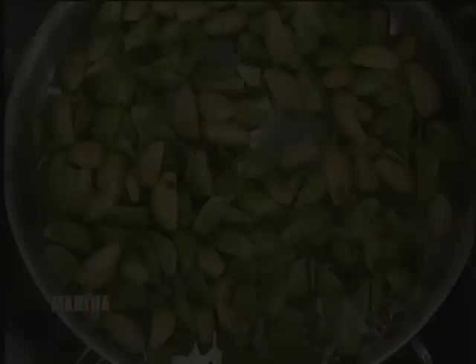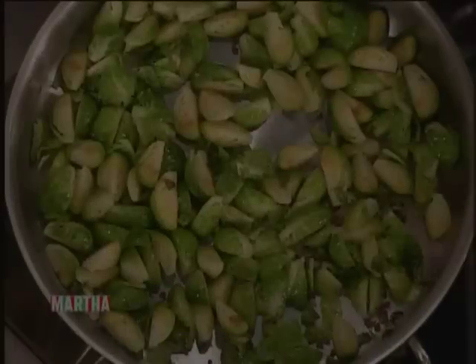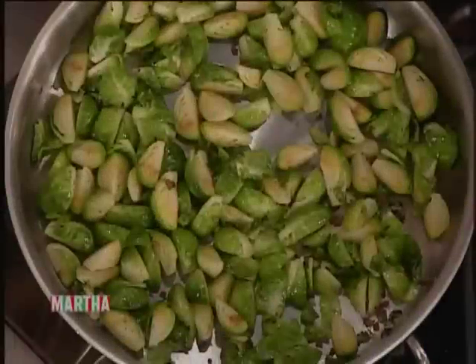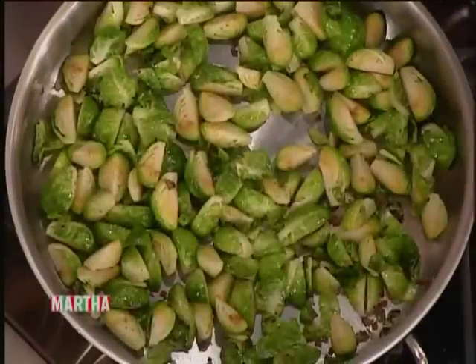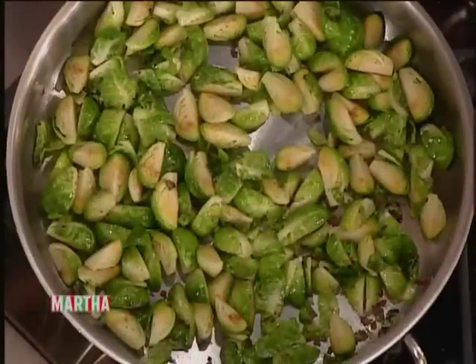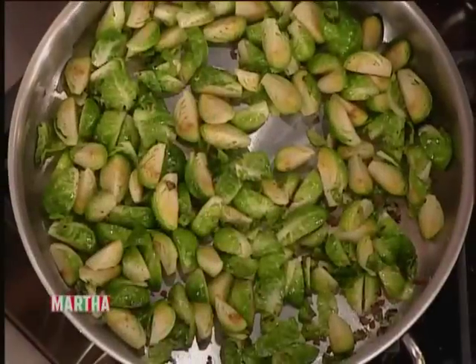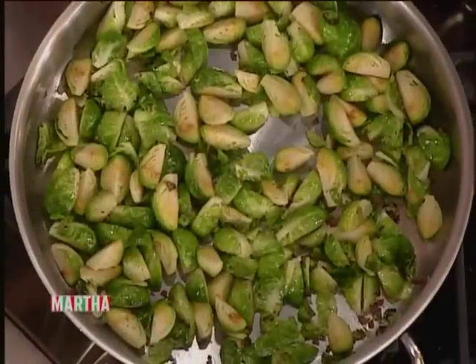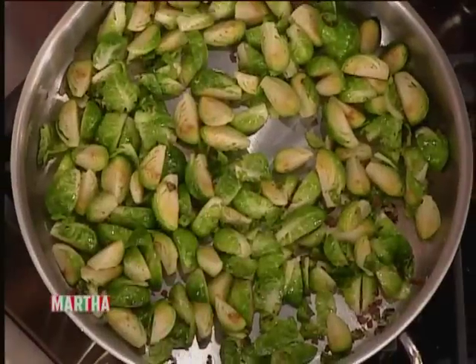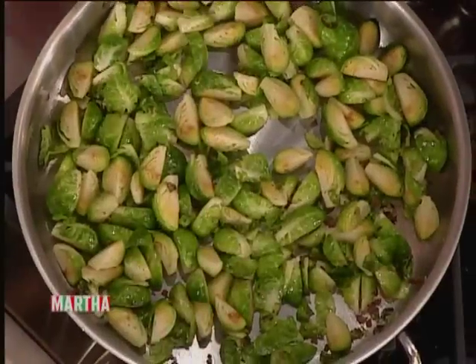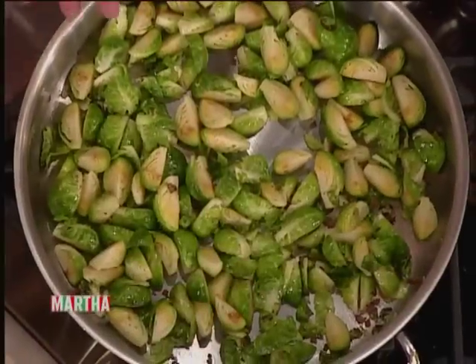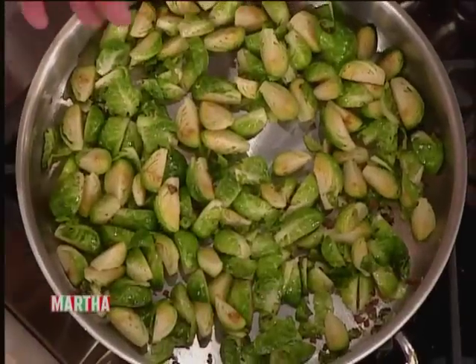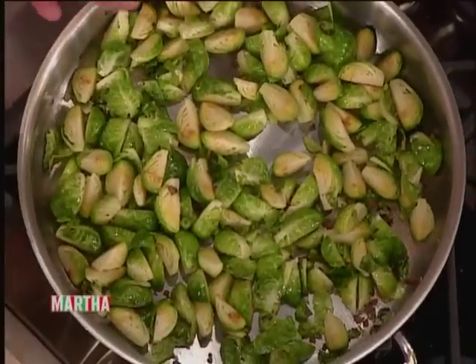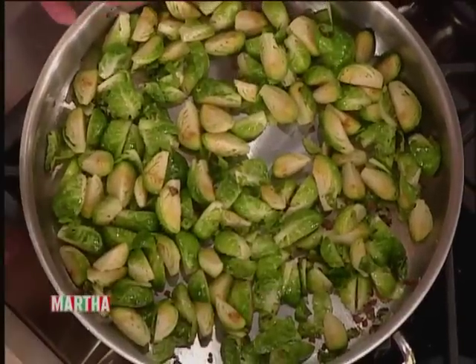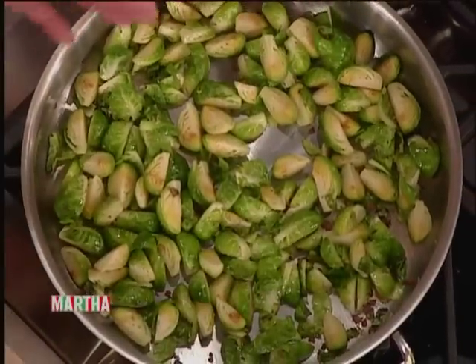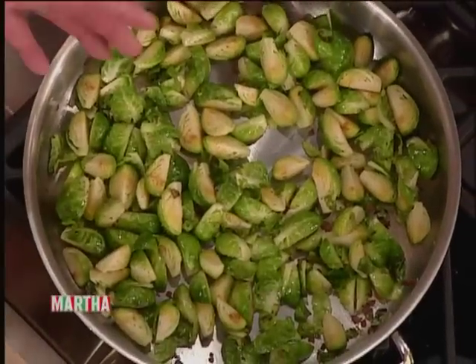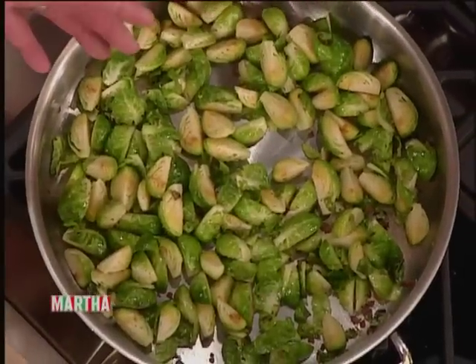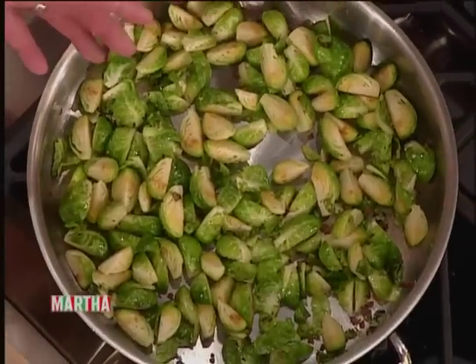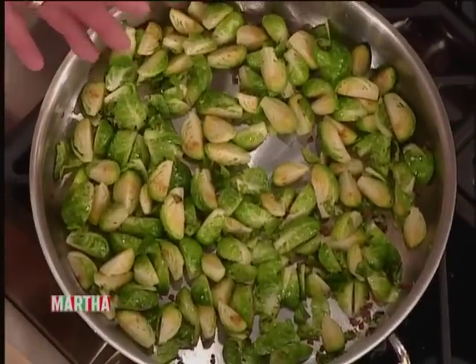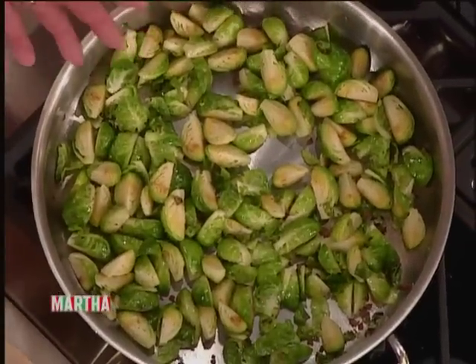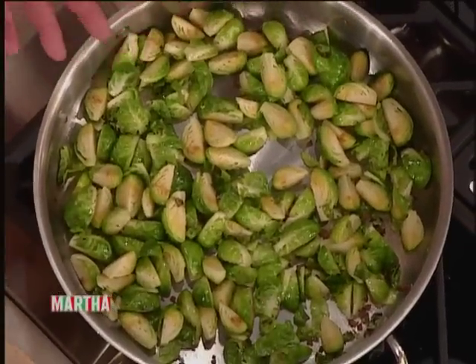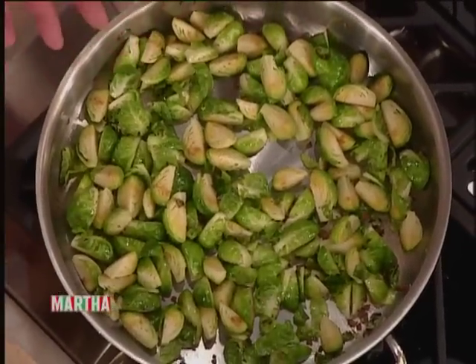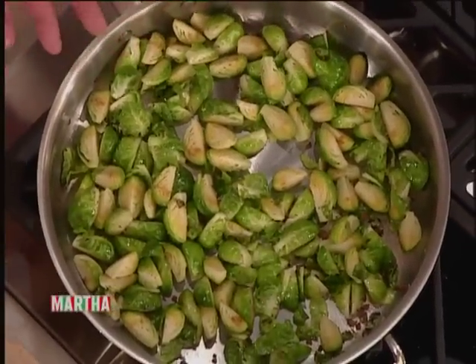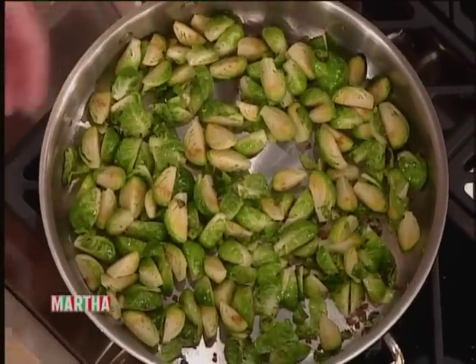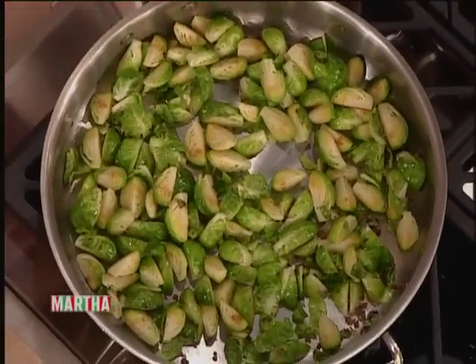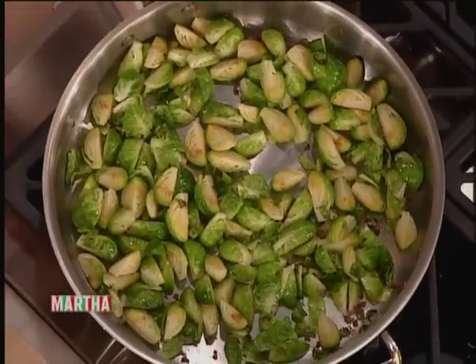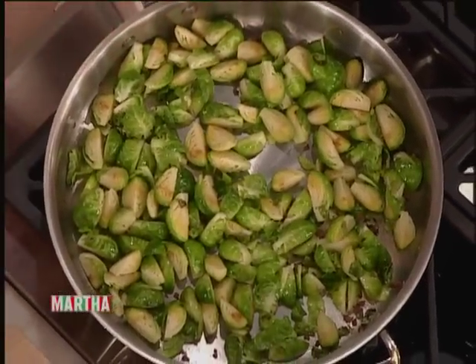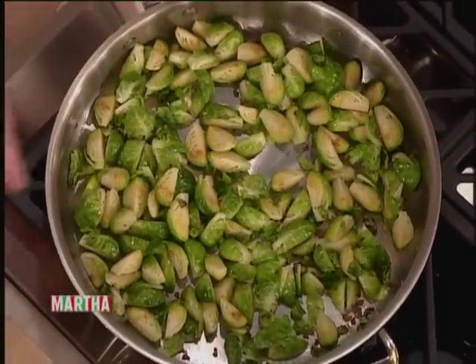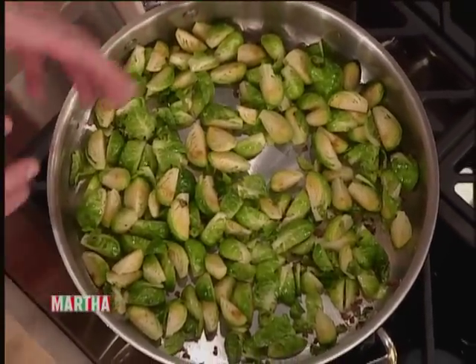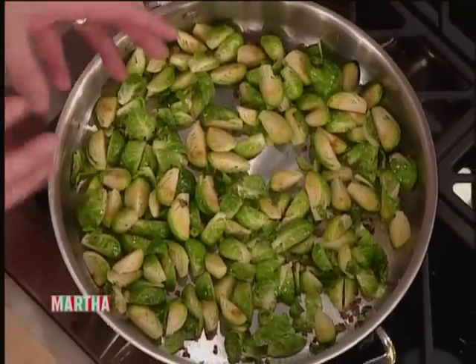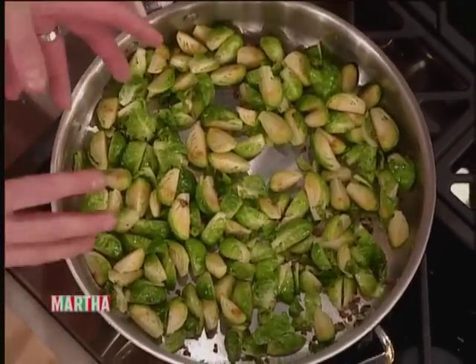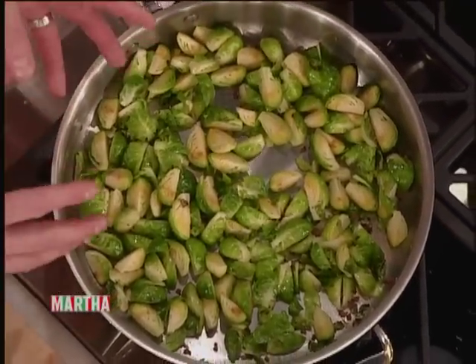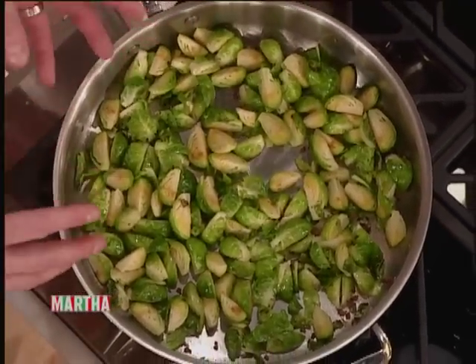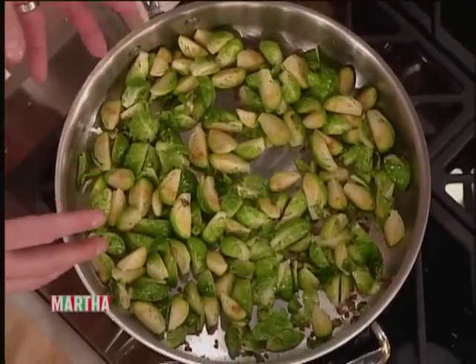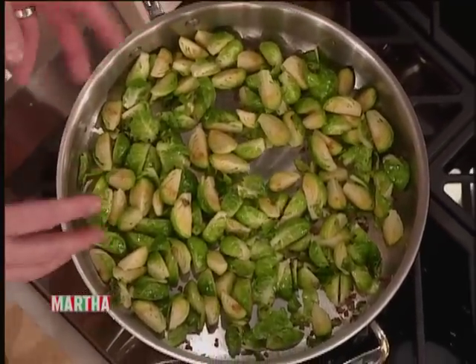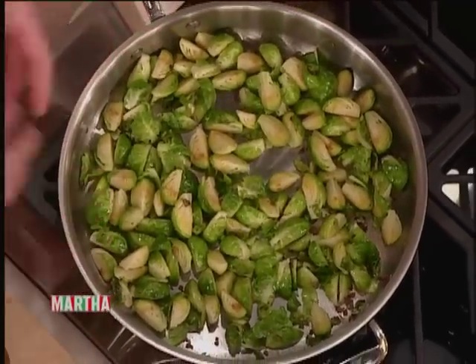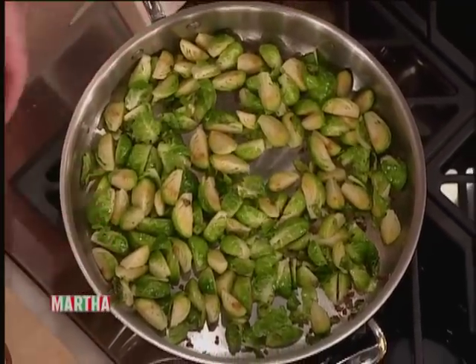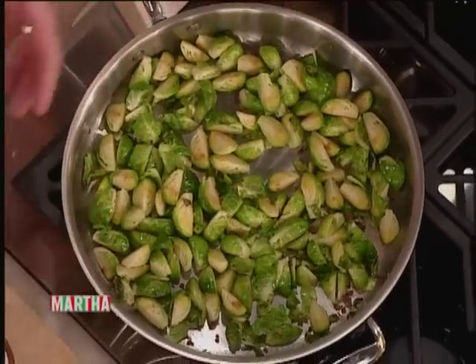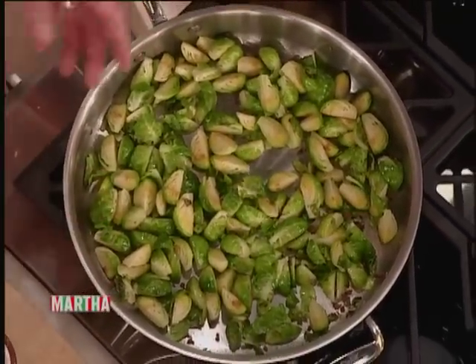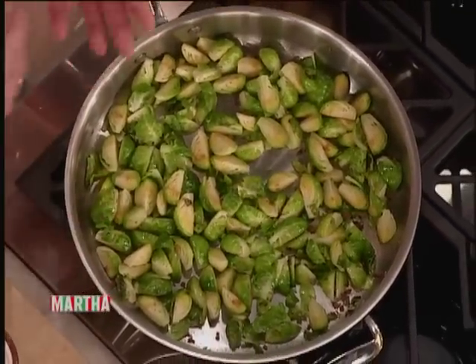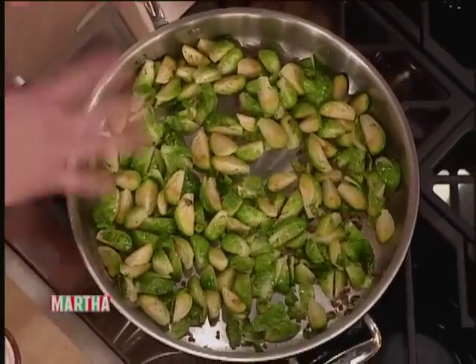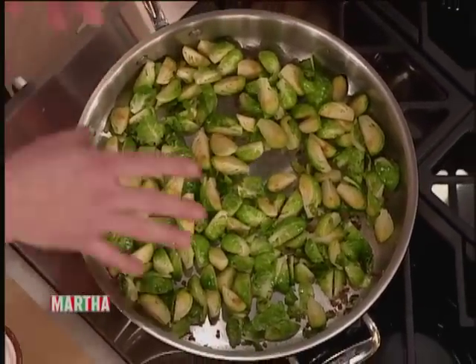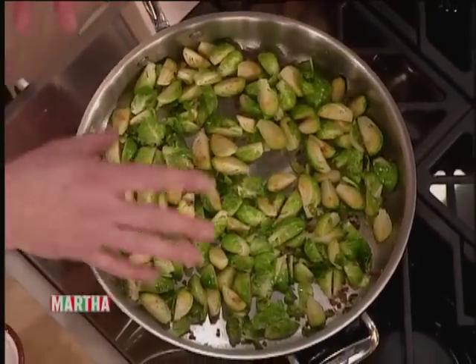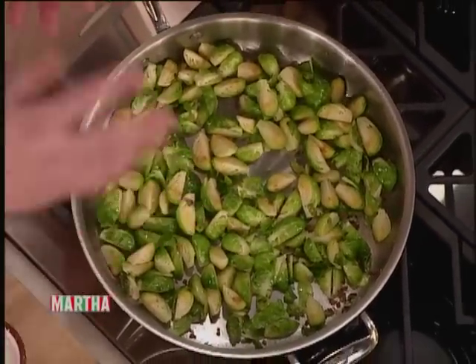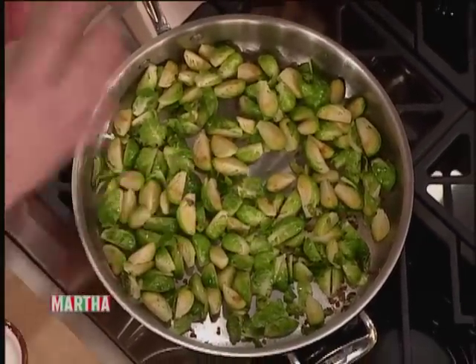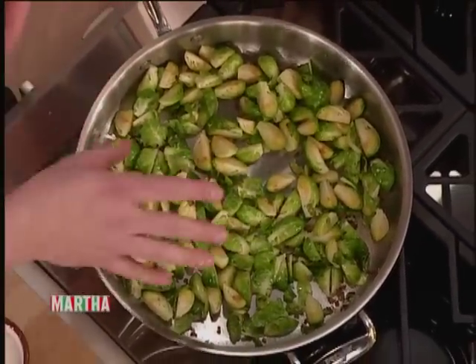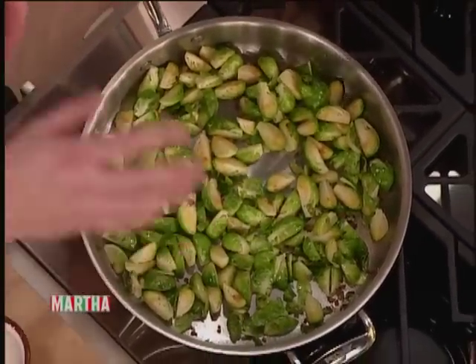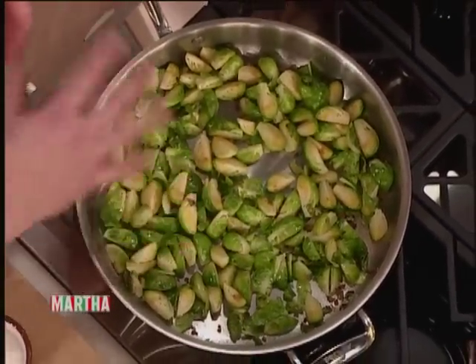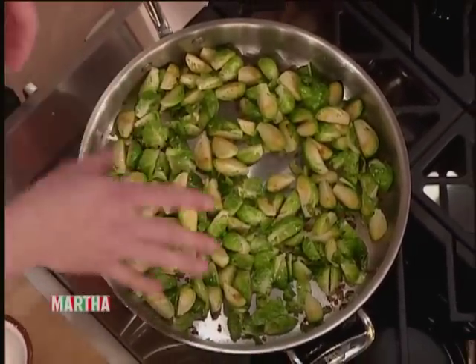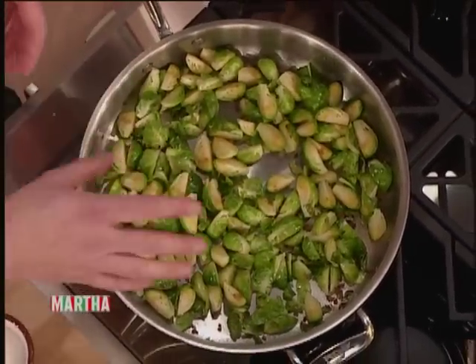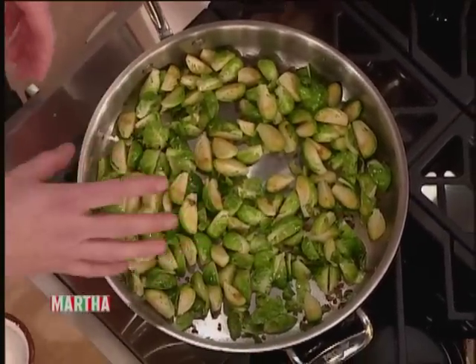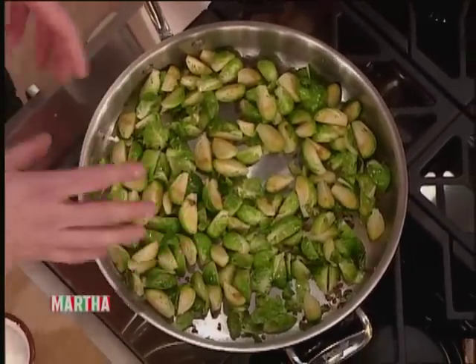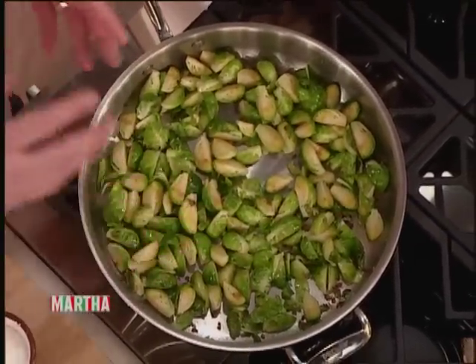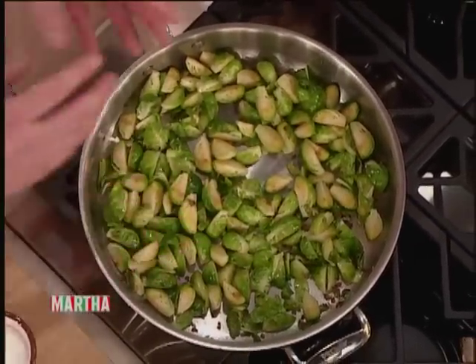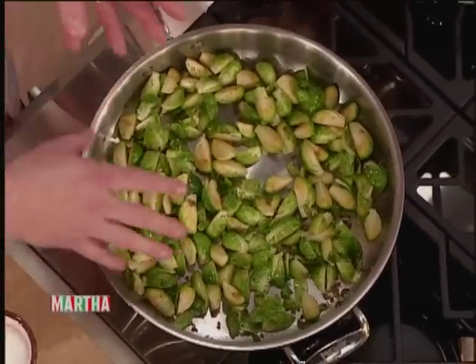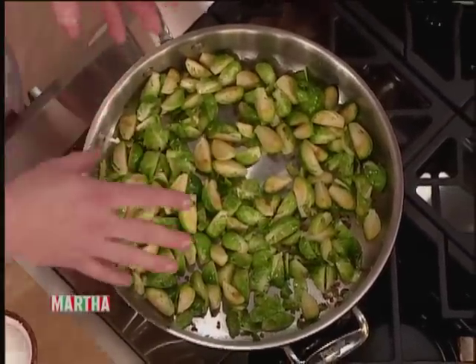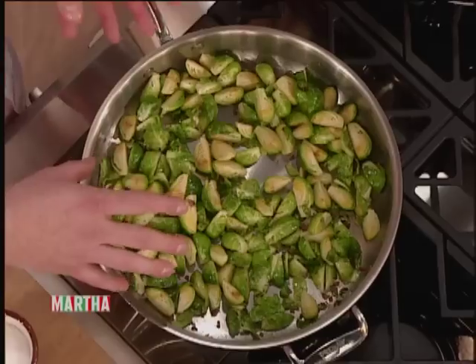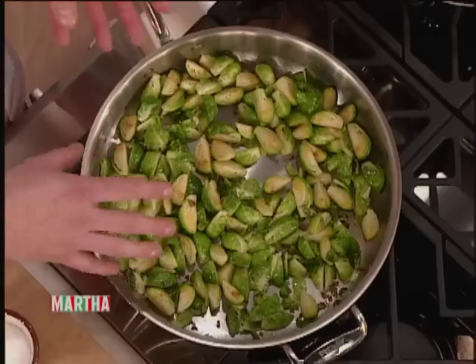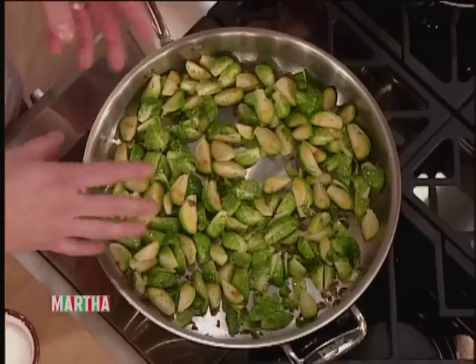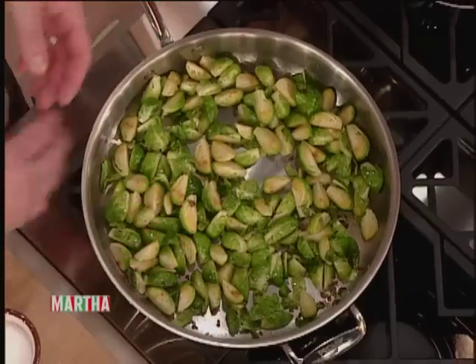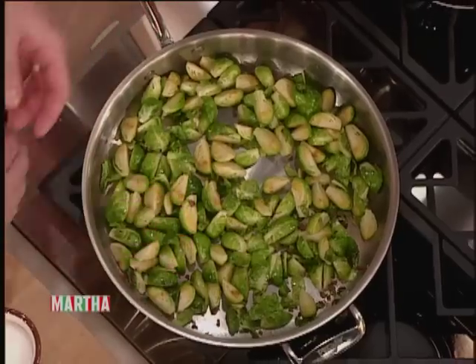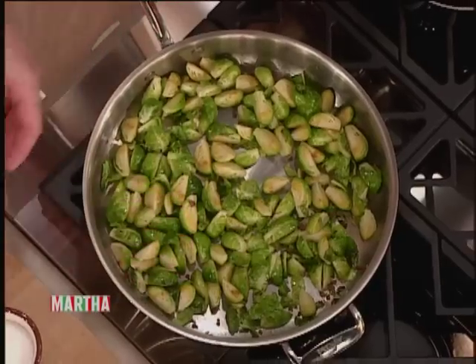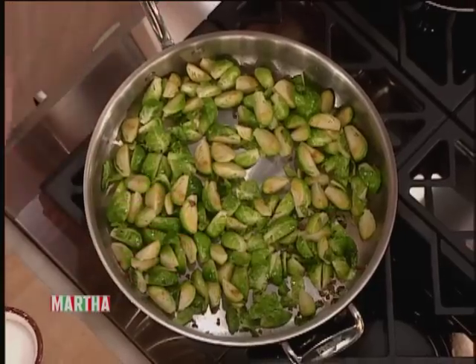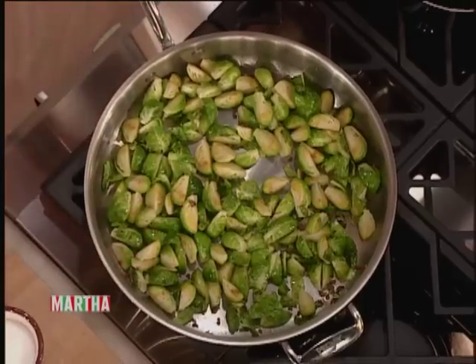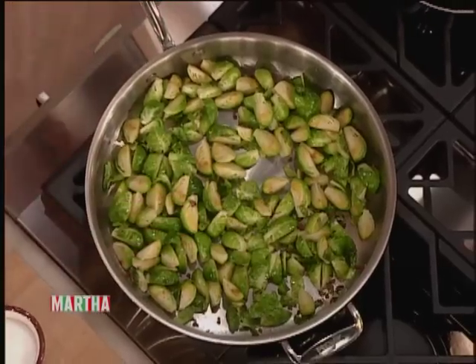Bacon and Brussels sprouts — cooking quartered Brussels sprouts. We're going to quarter the Brussels sprouts and sauté them with bacon and the natural bacon fat that's going to come out.